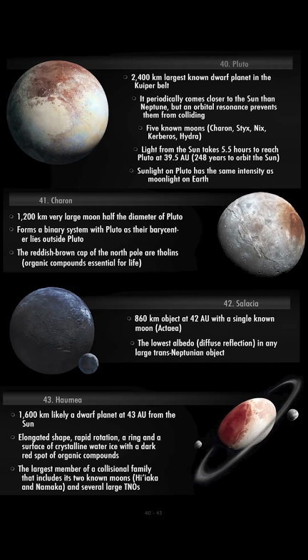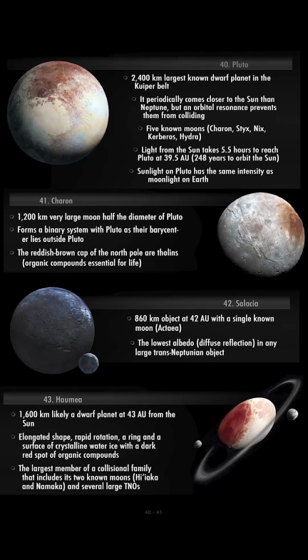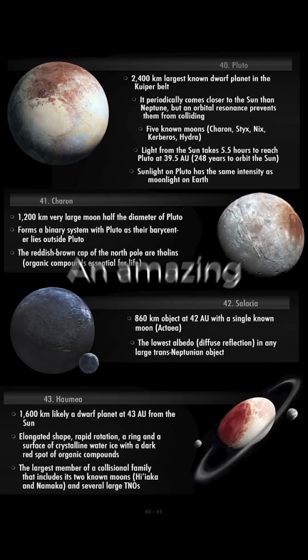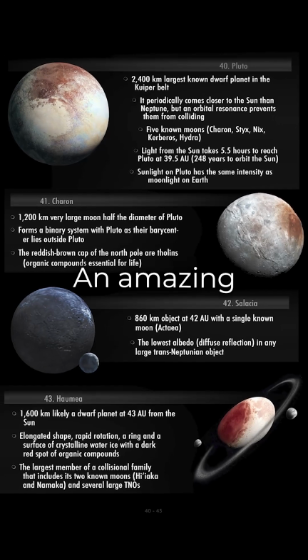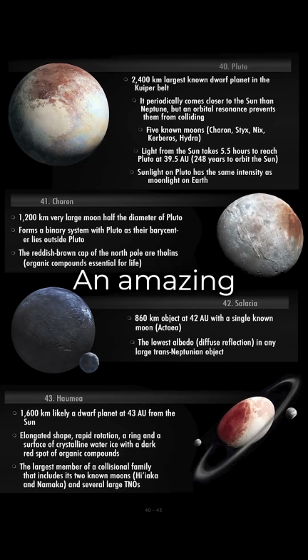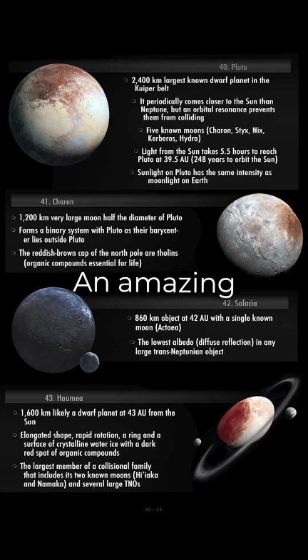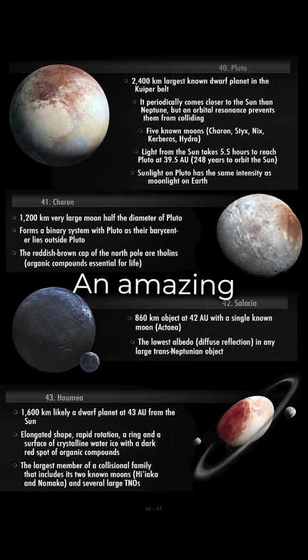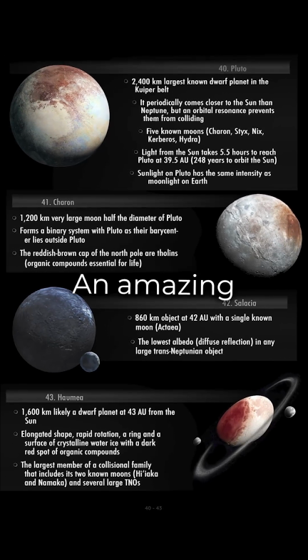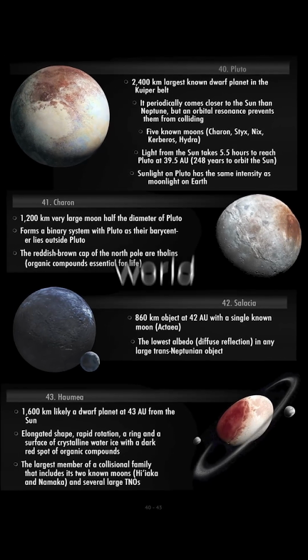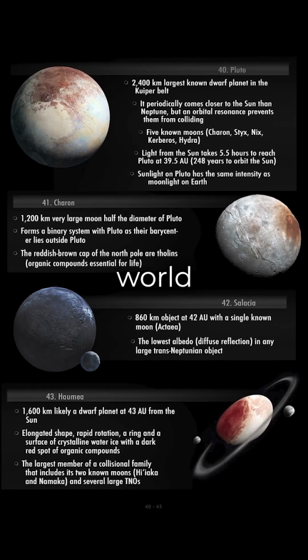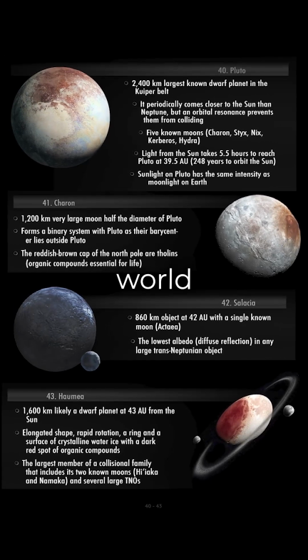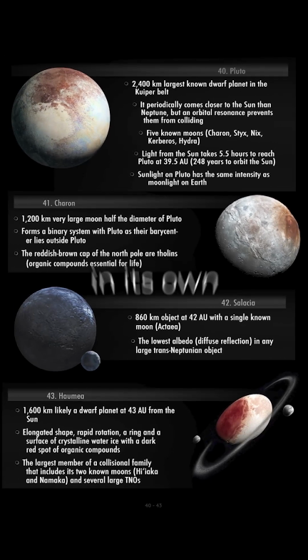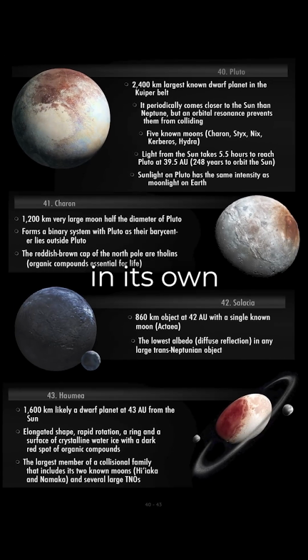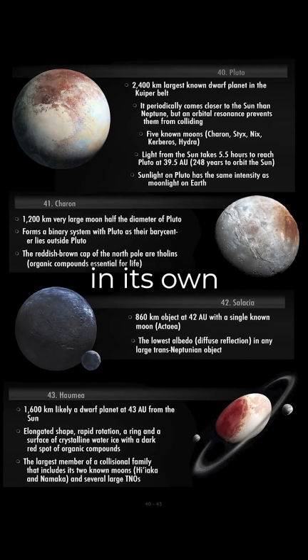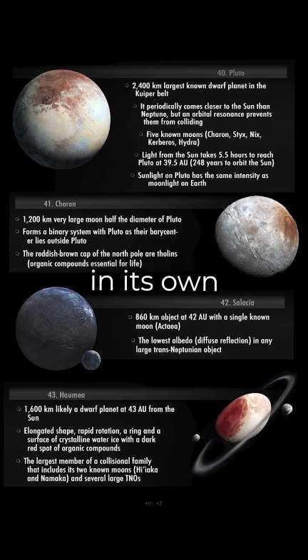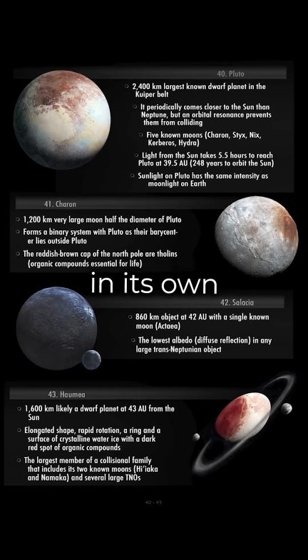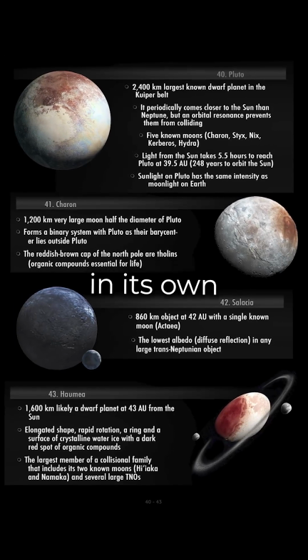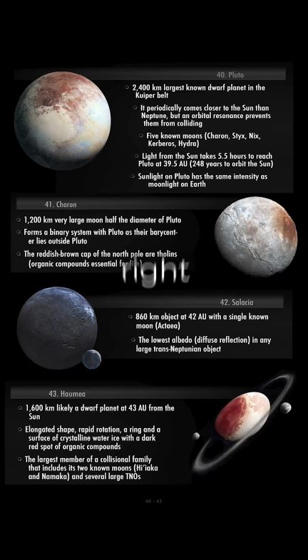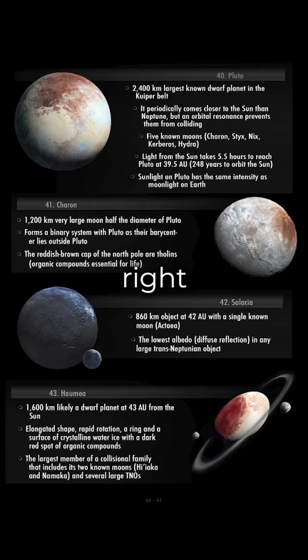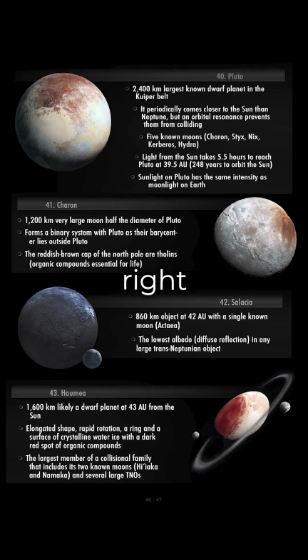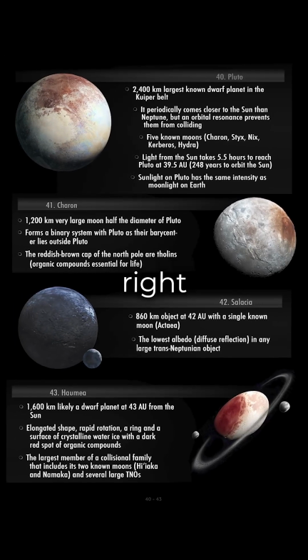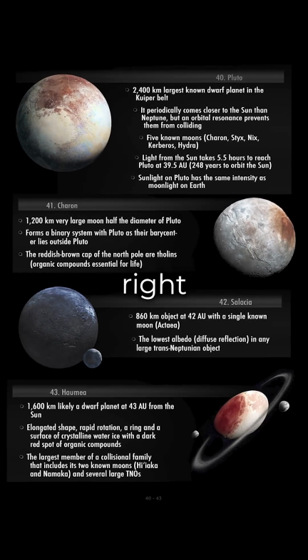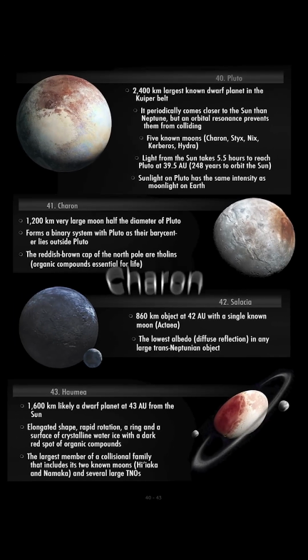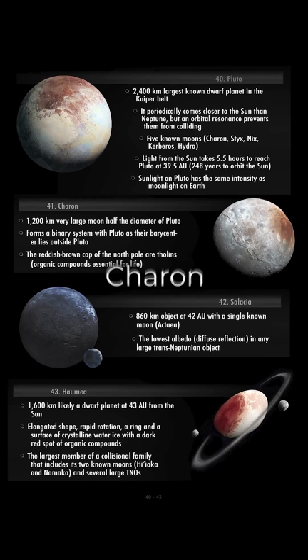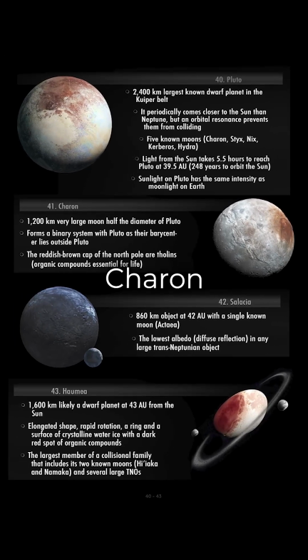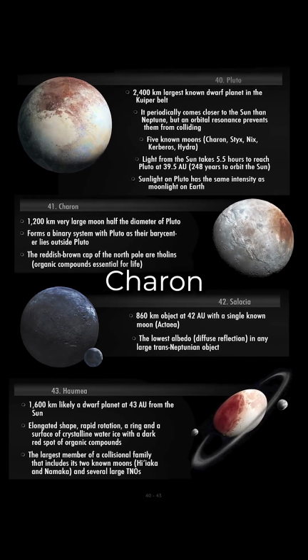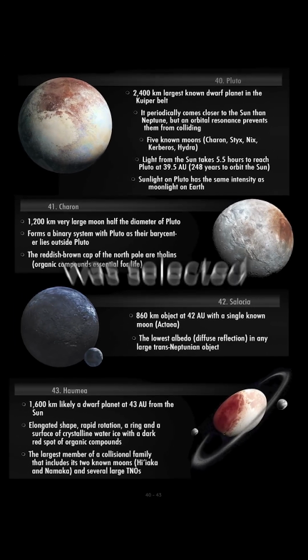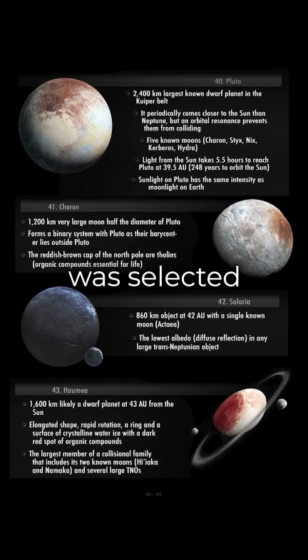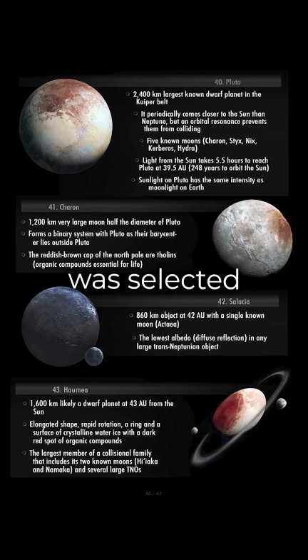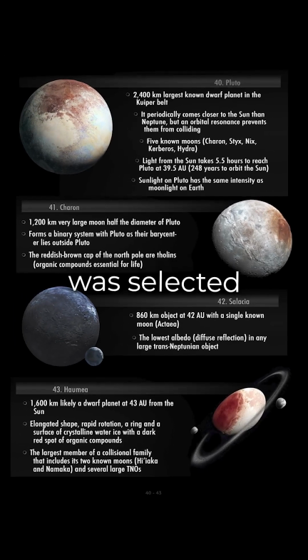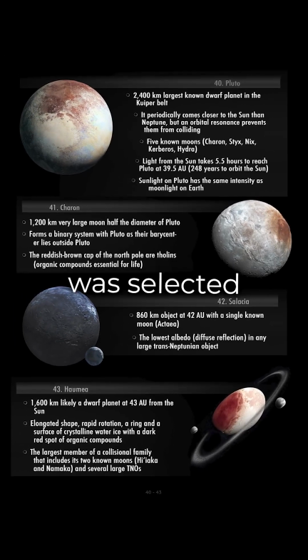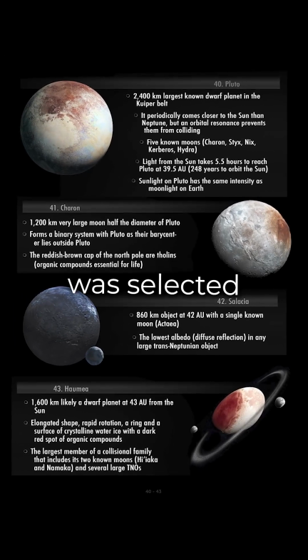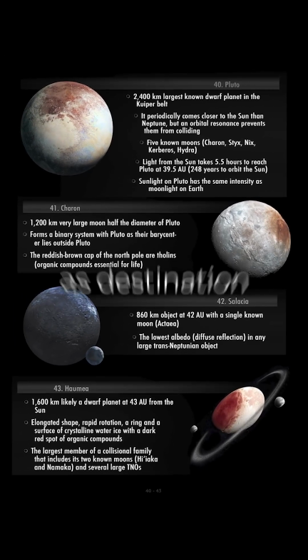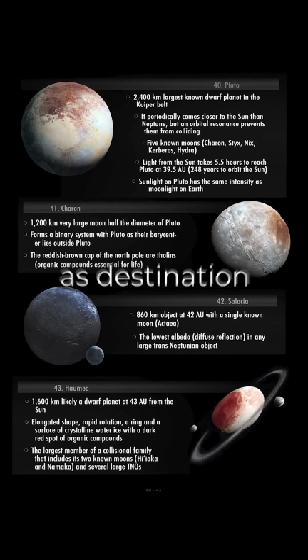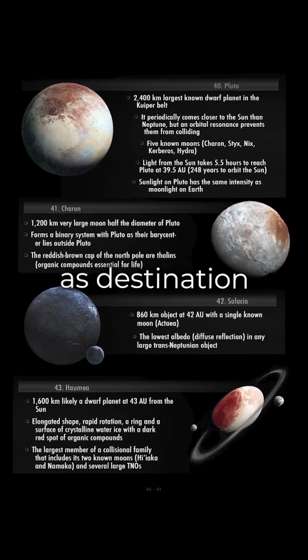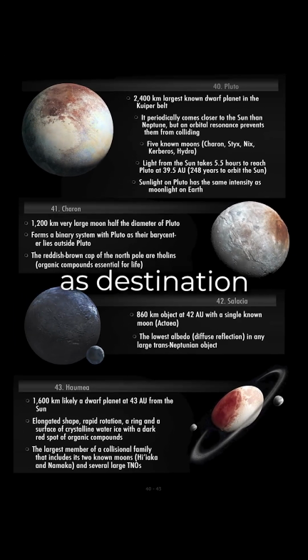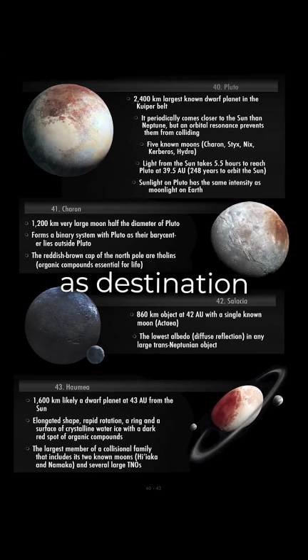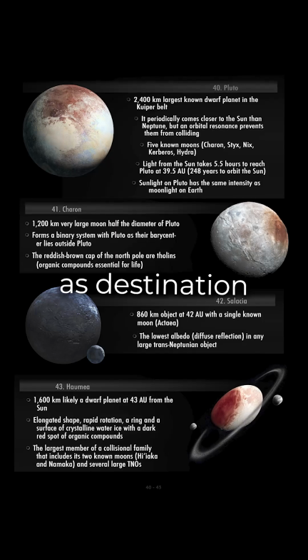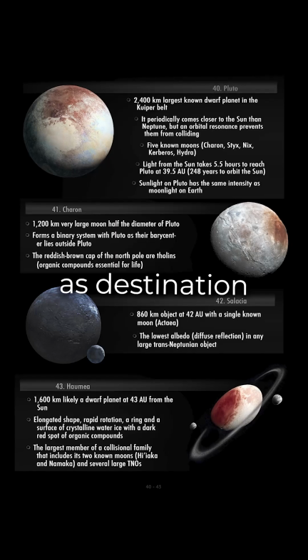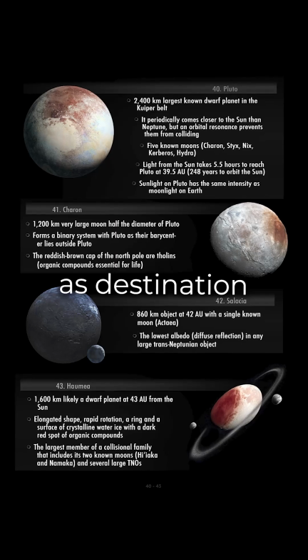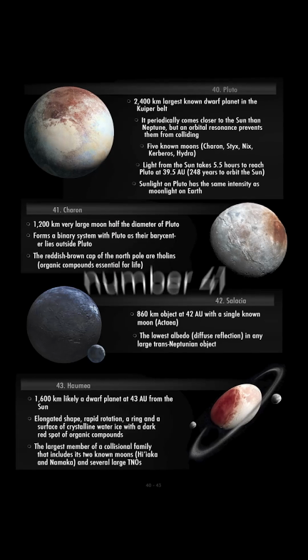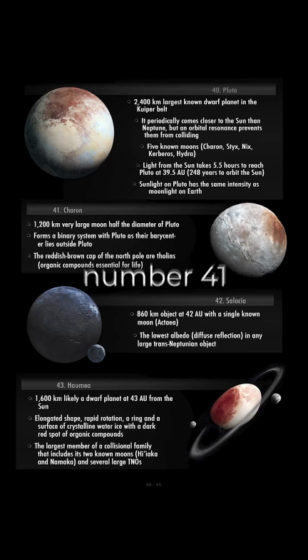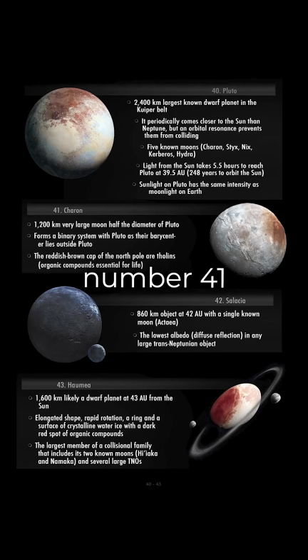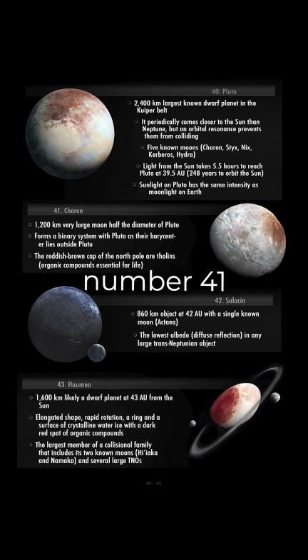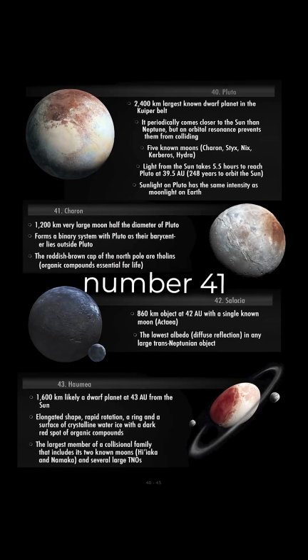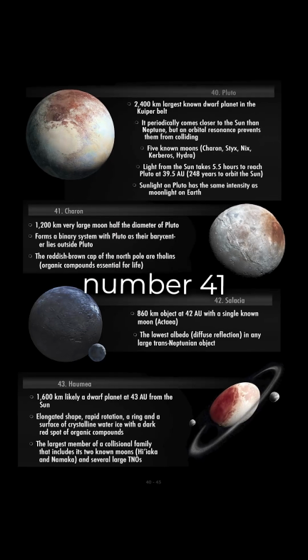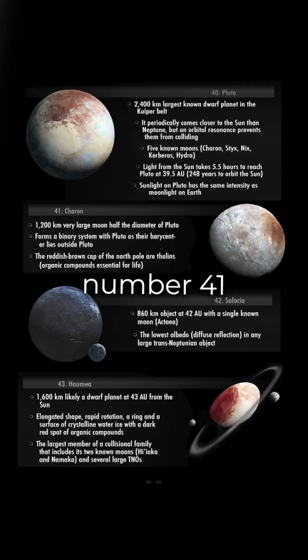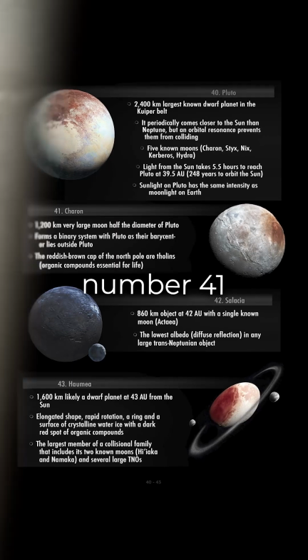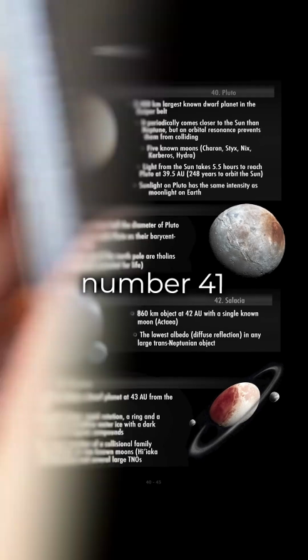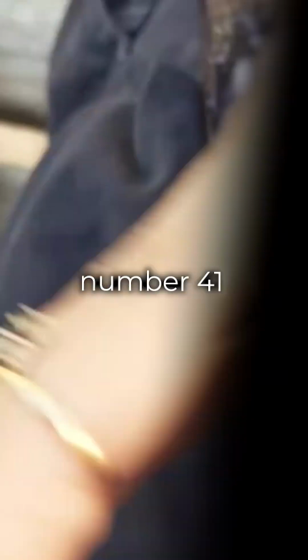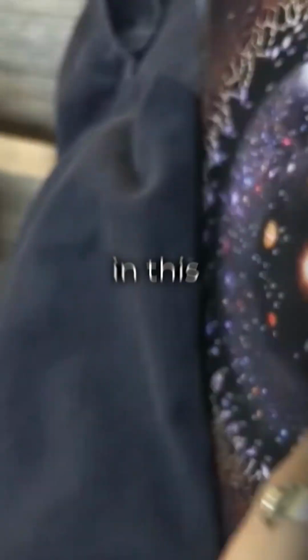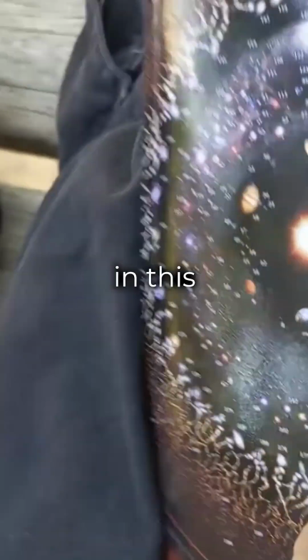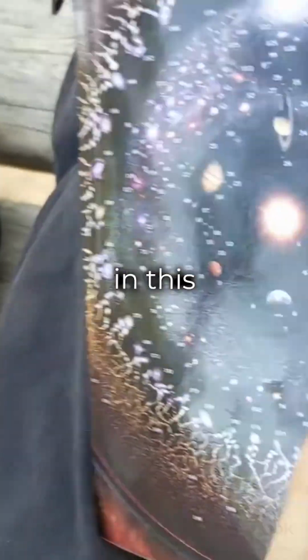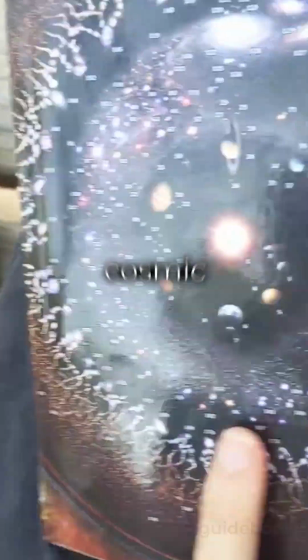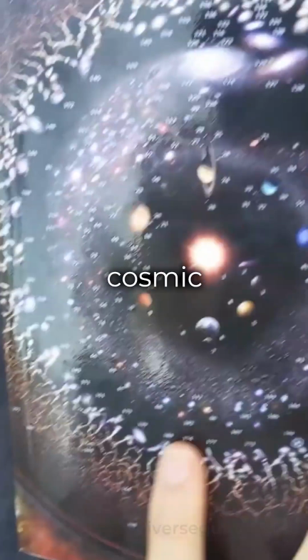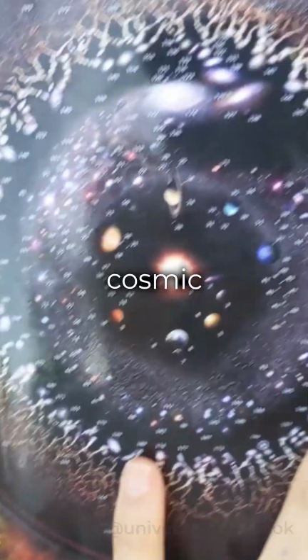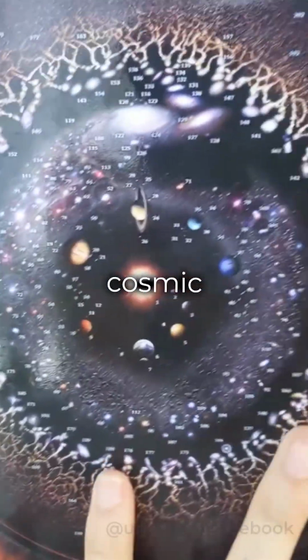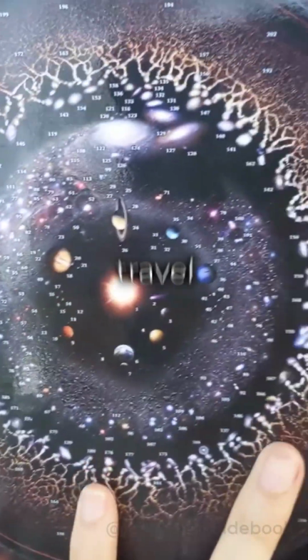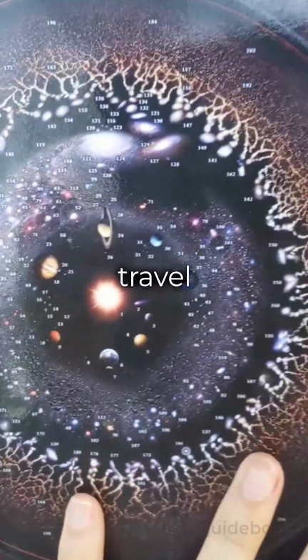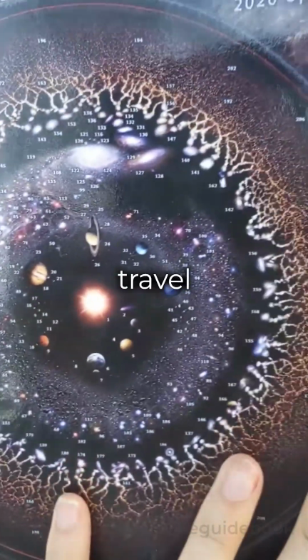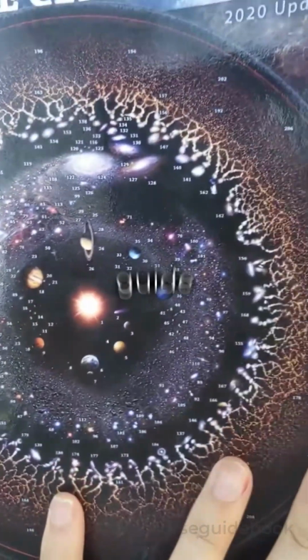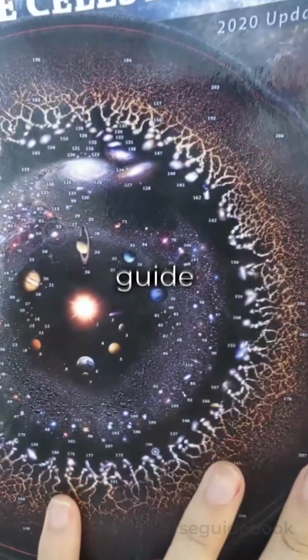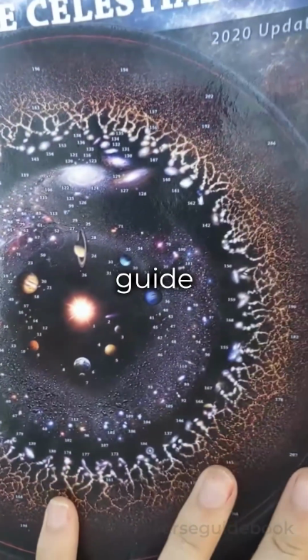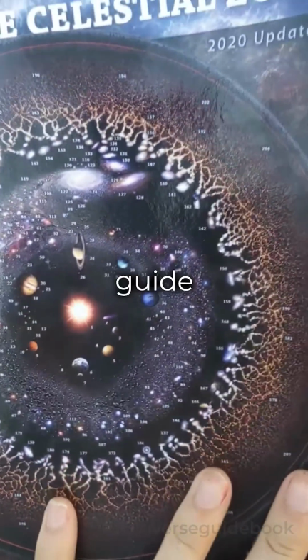An amazing world in its own right, Charon was selected as destination number 41 in this cosmic travel guide.